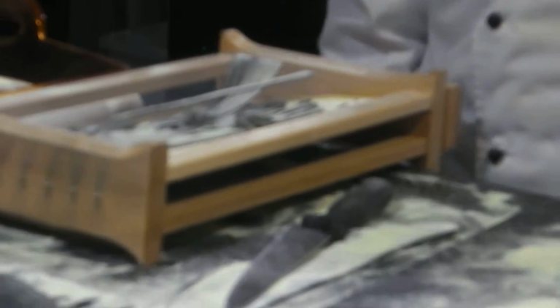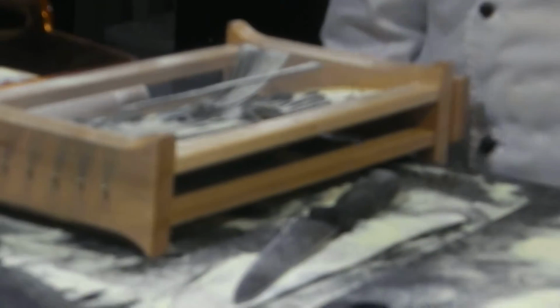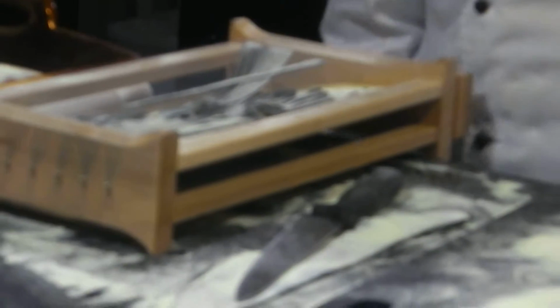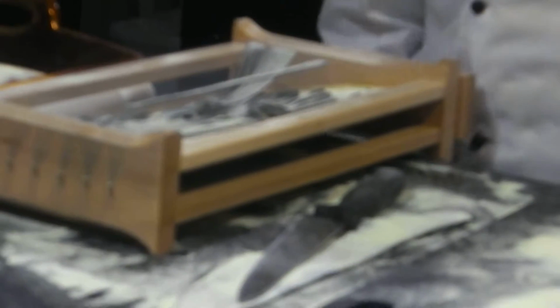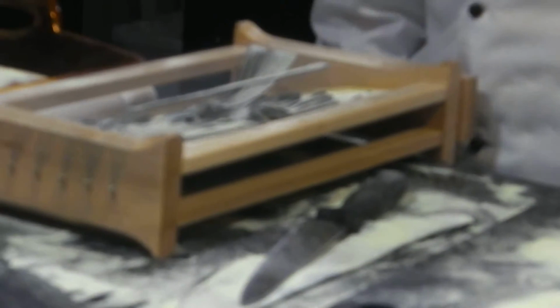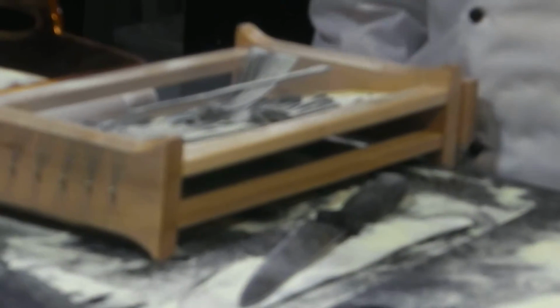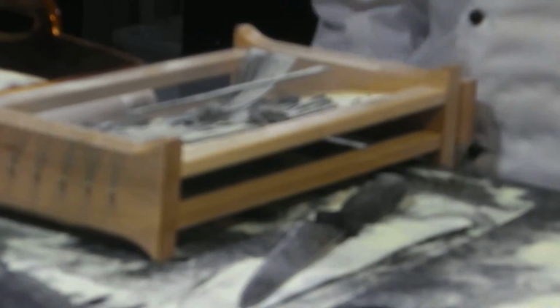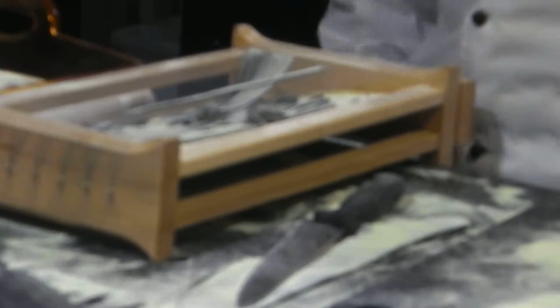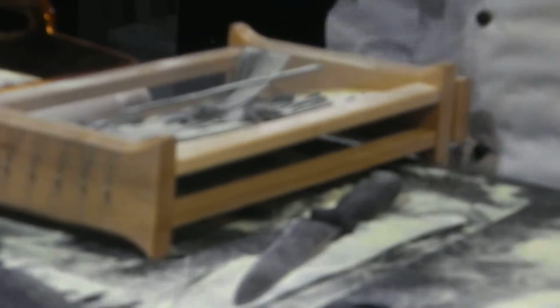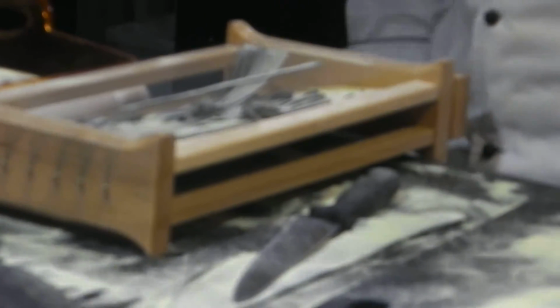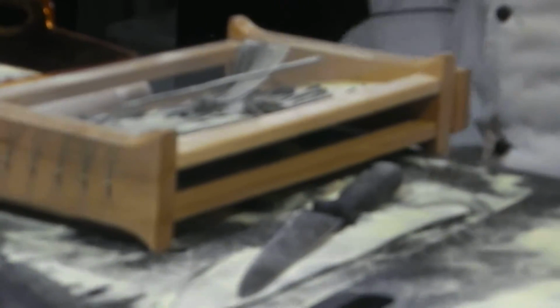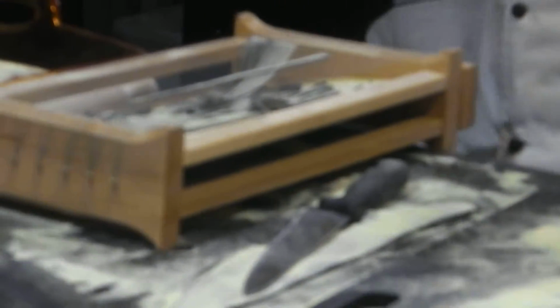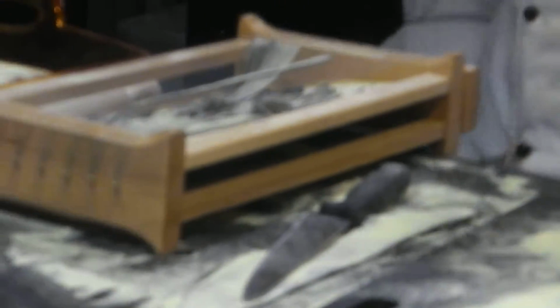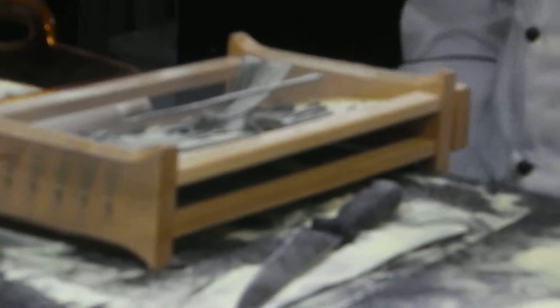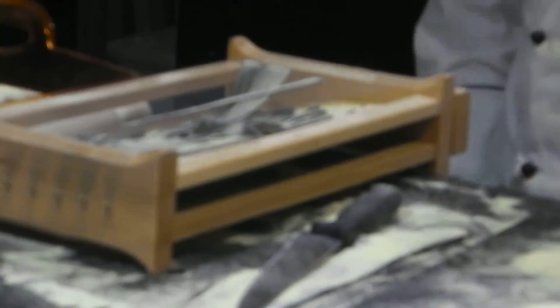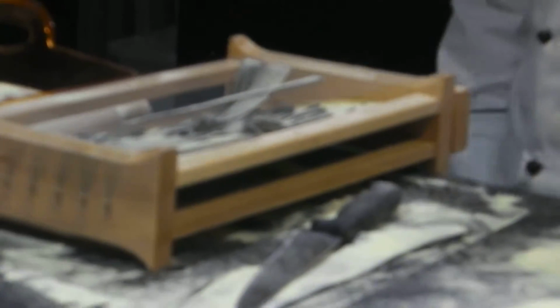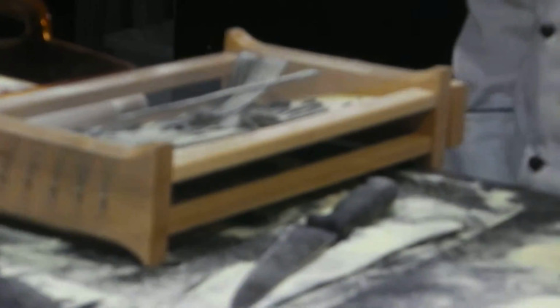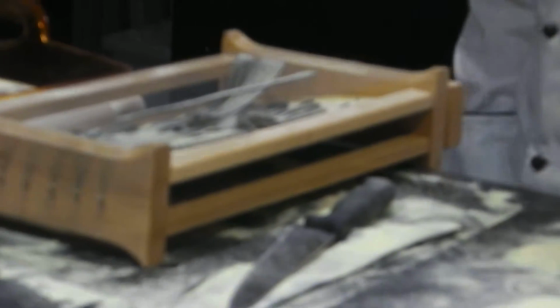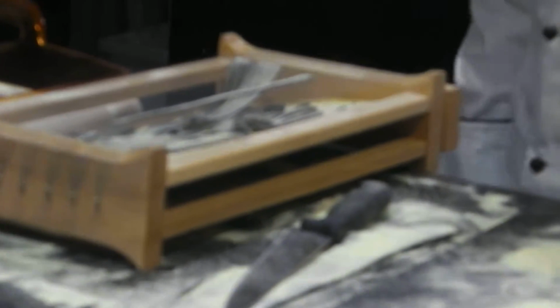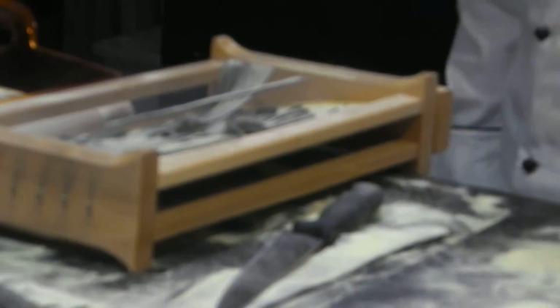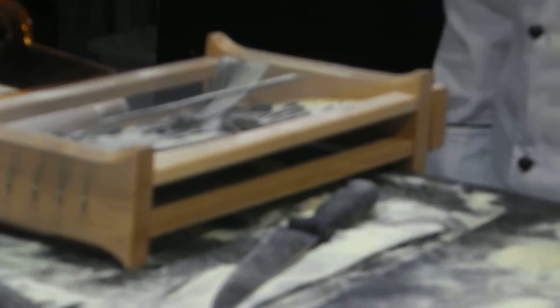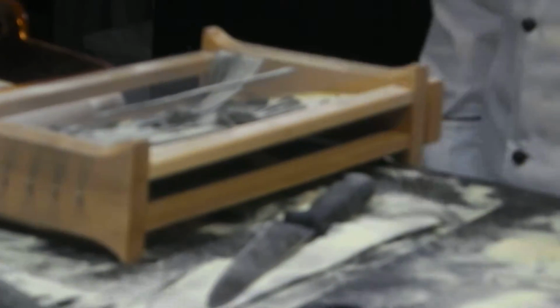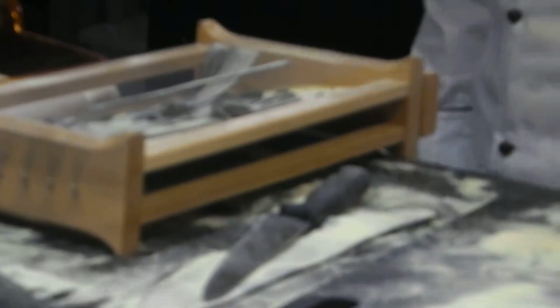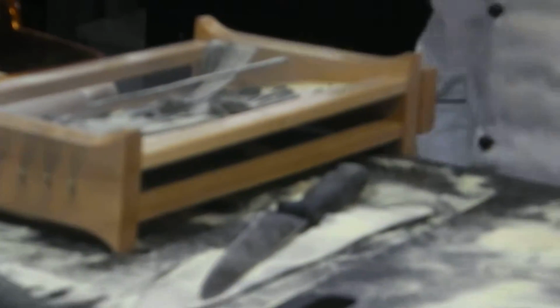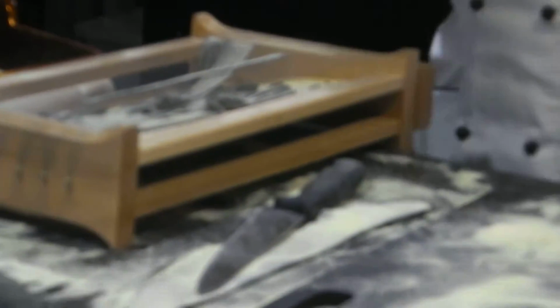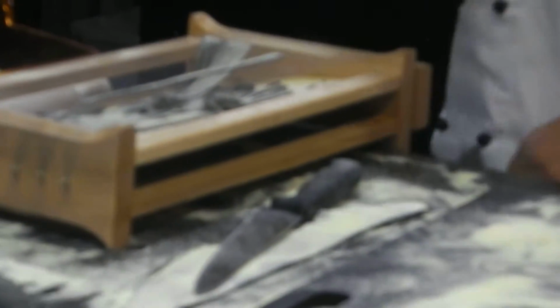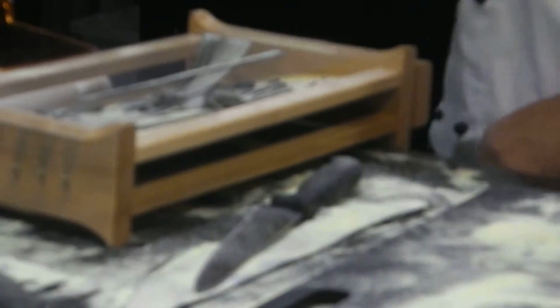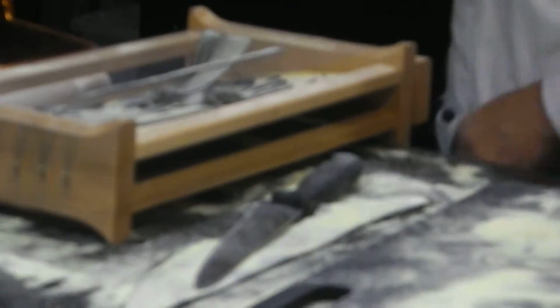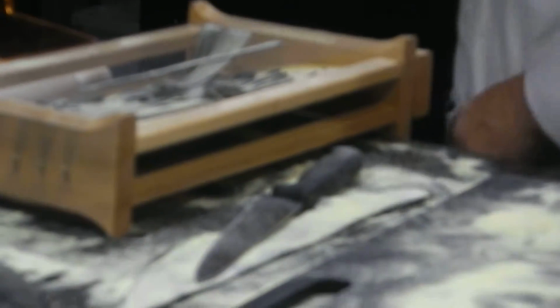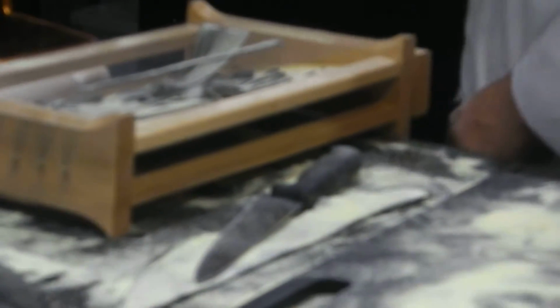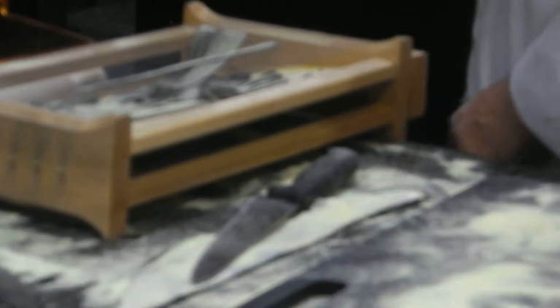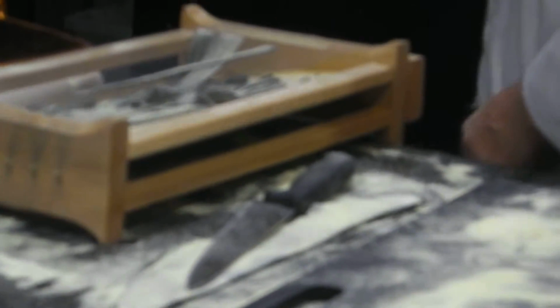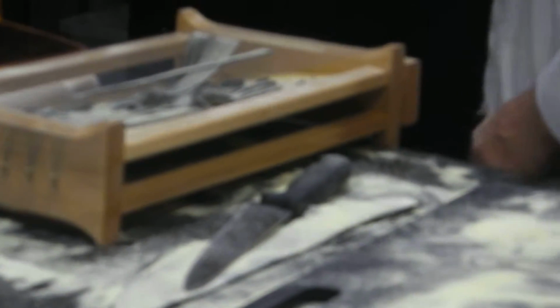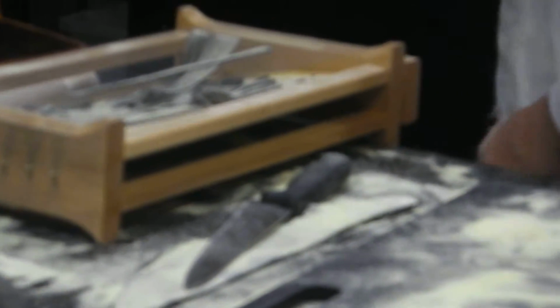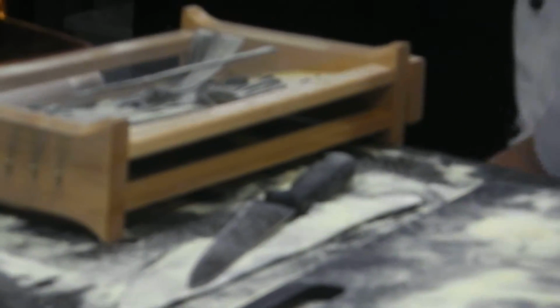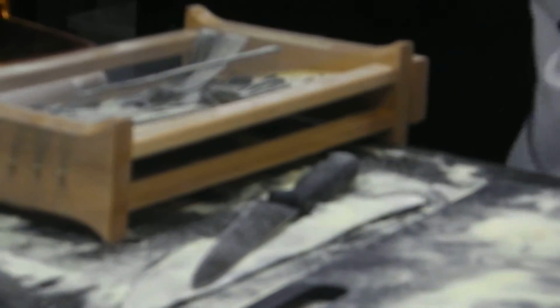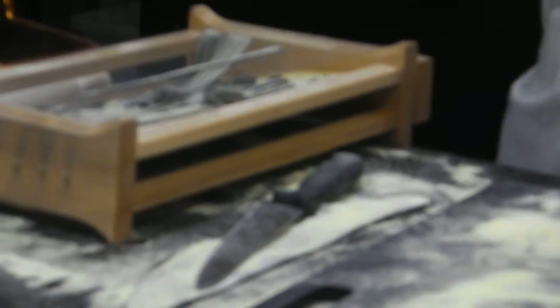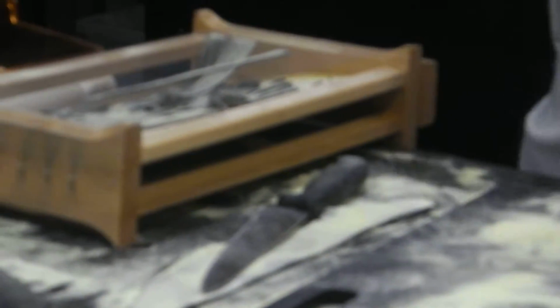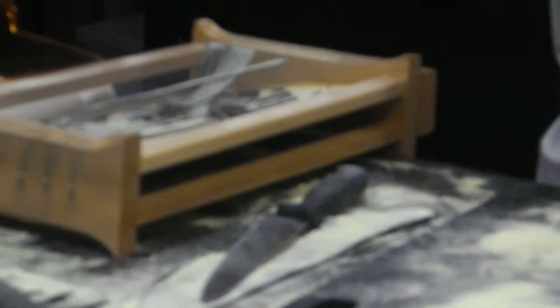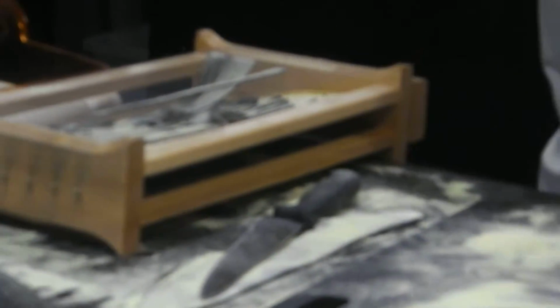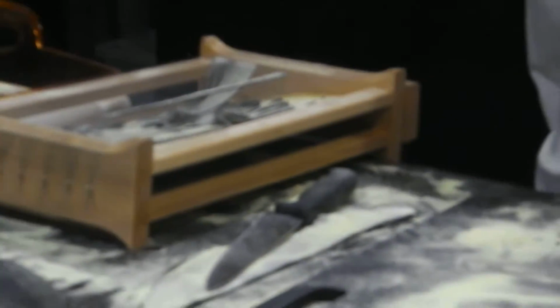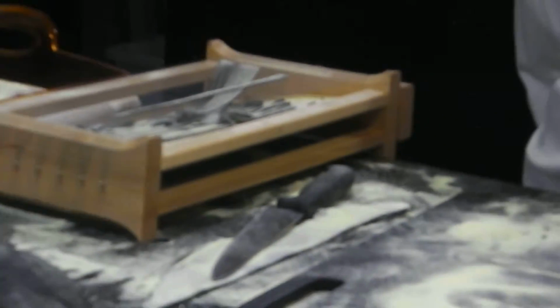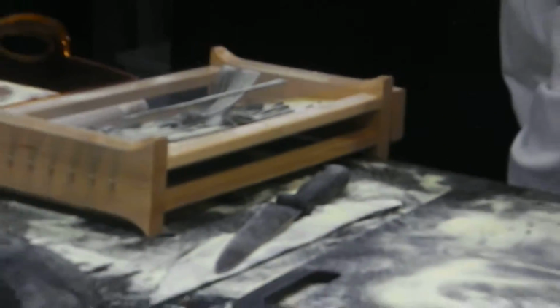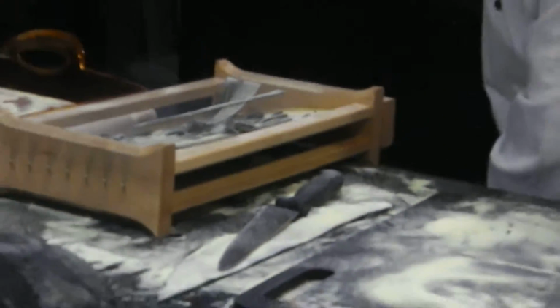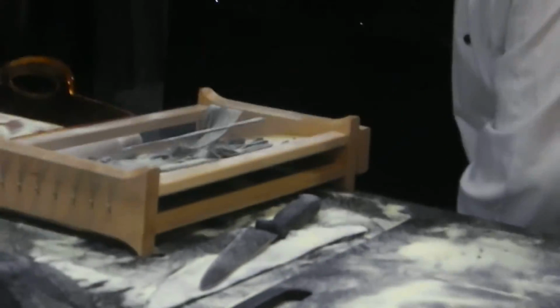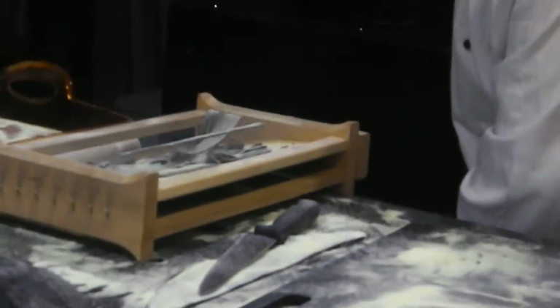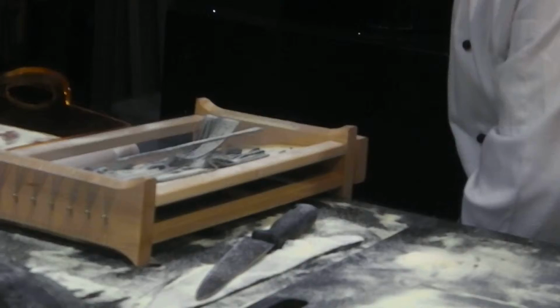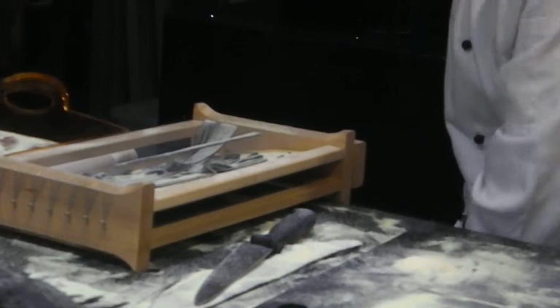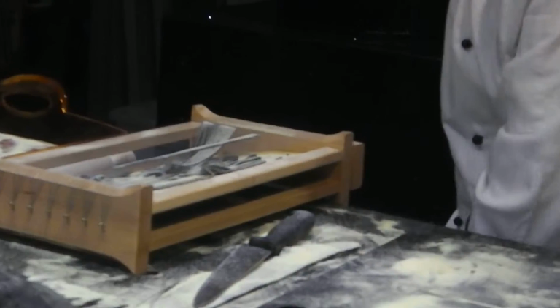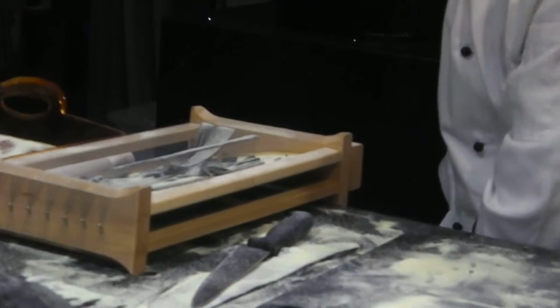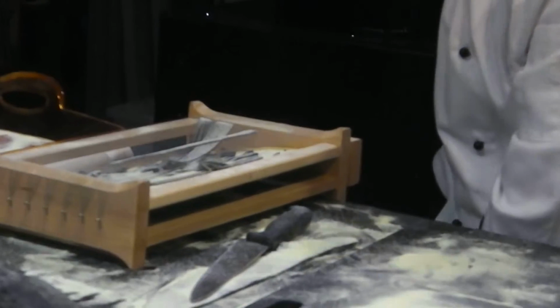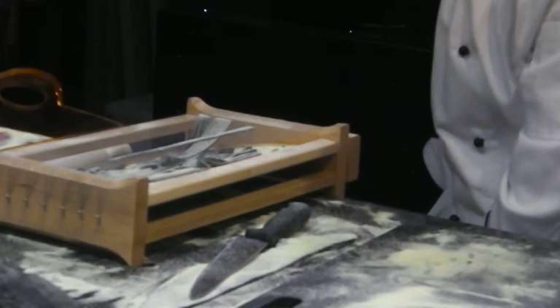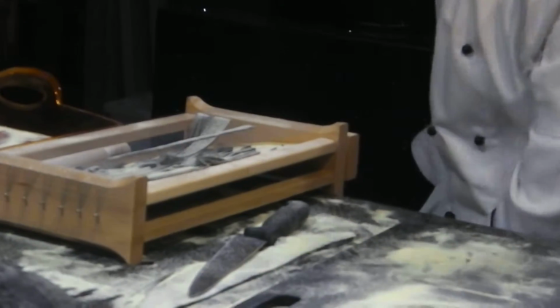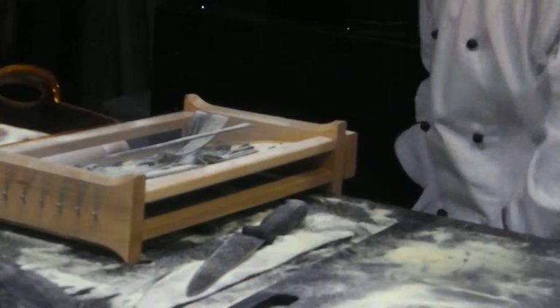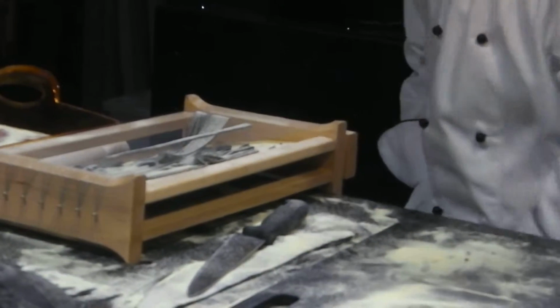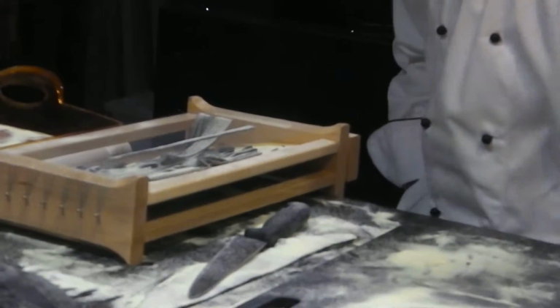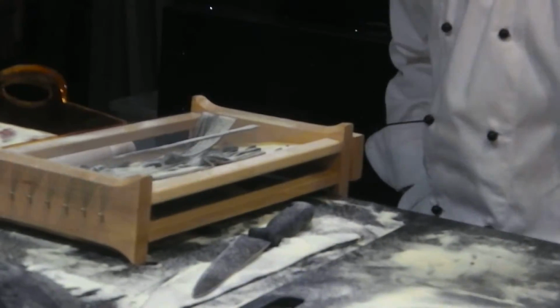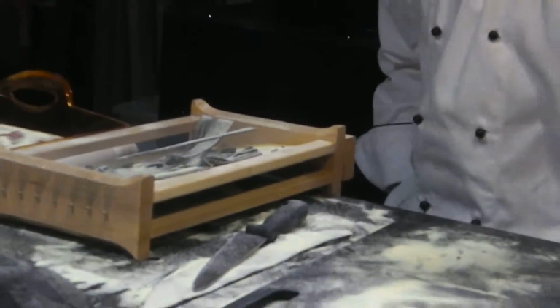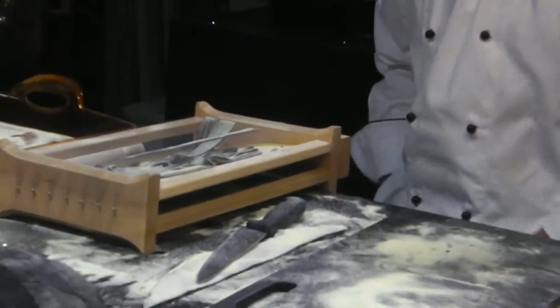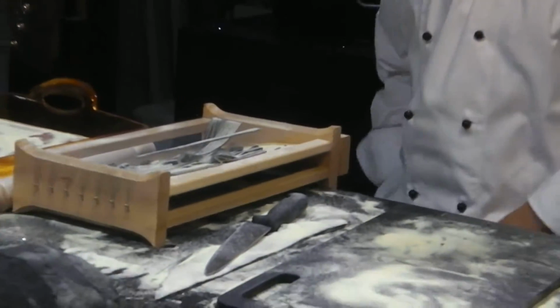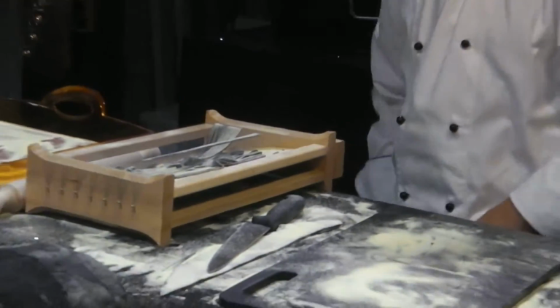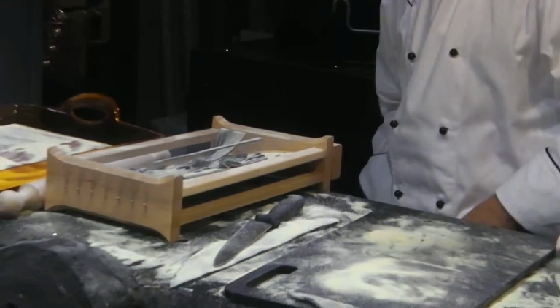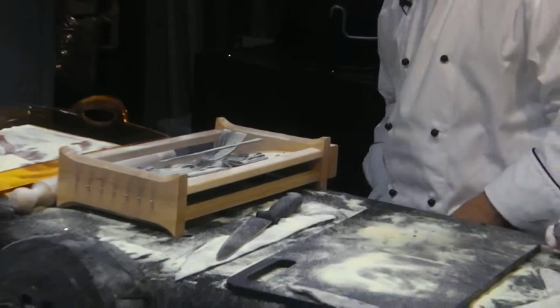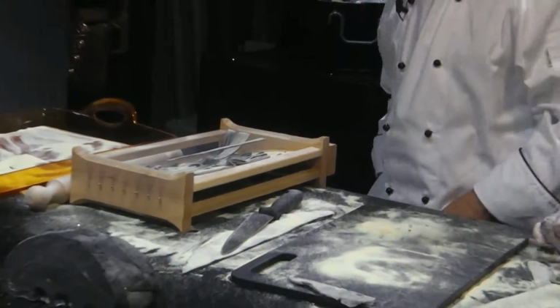We need 50 cents. There we go, 50 cents. Probably I've got 10 cents.